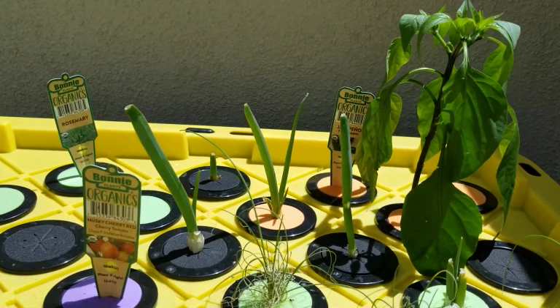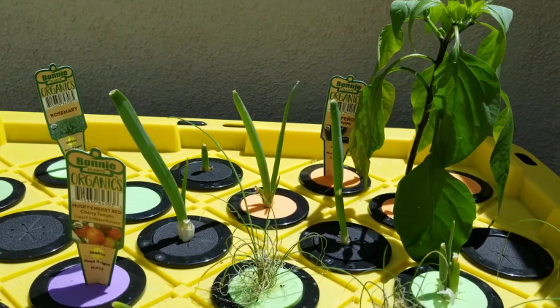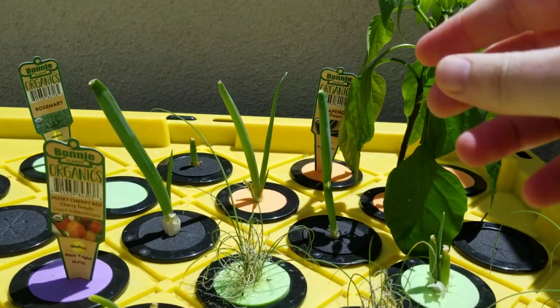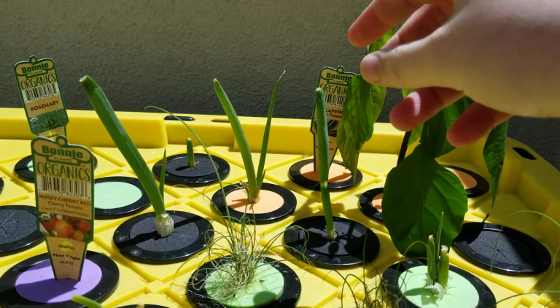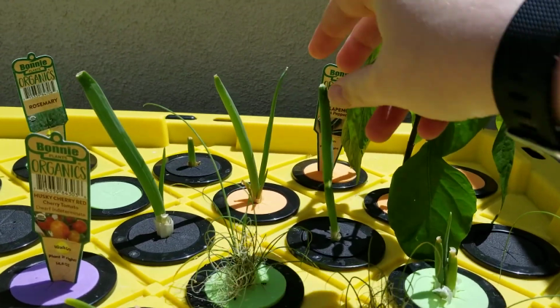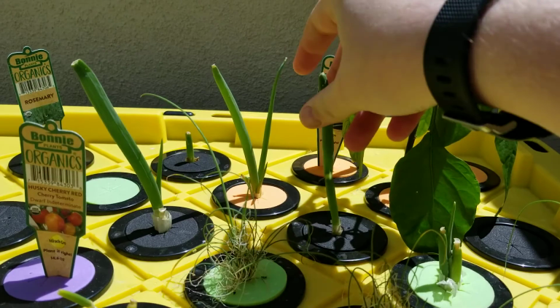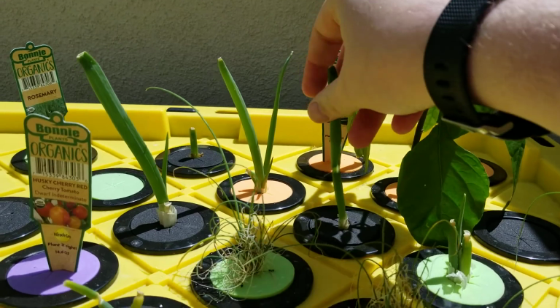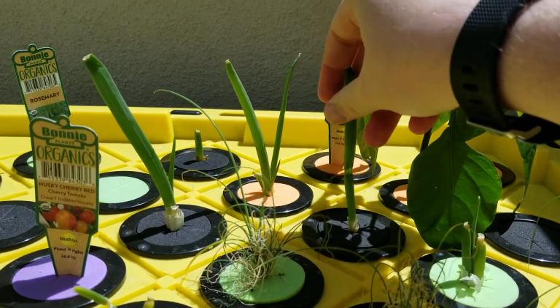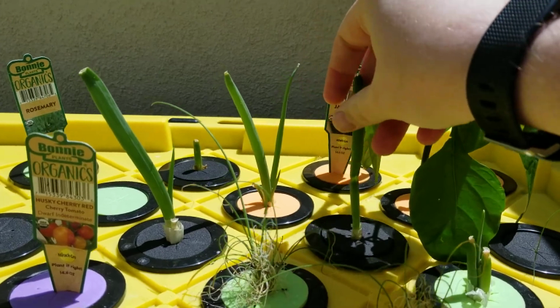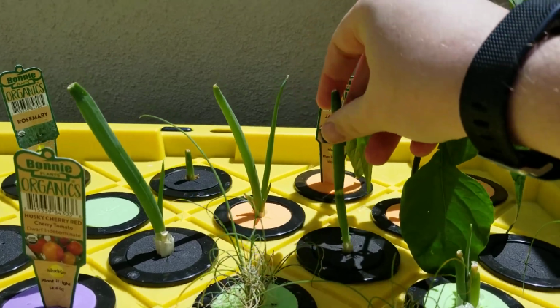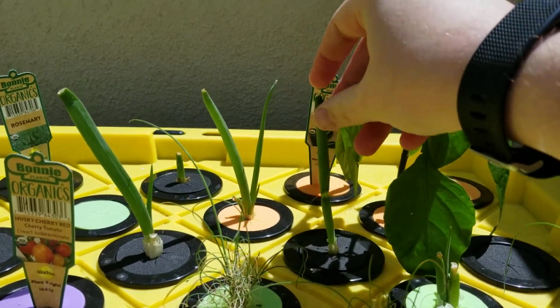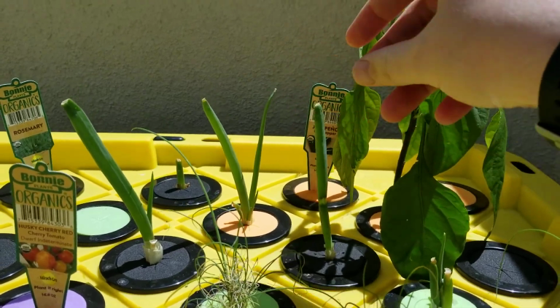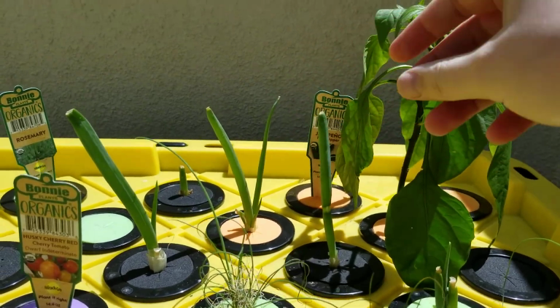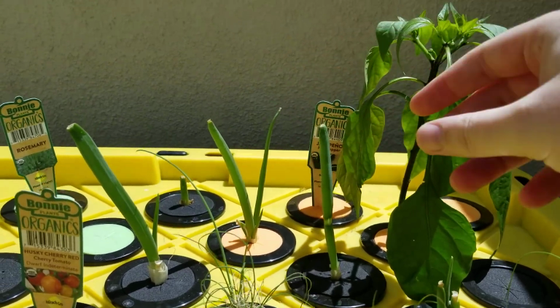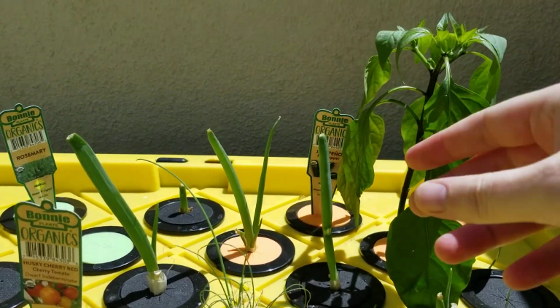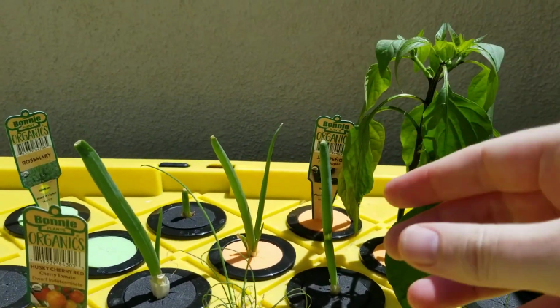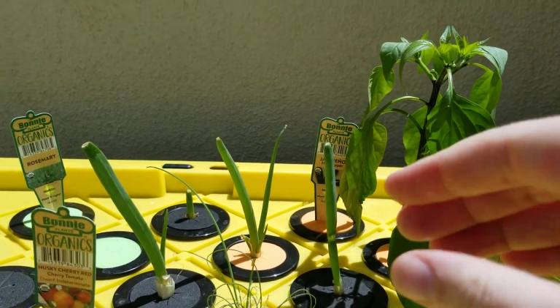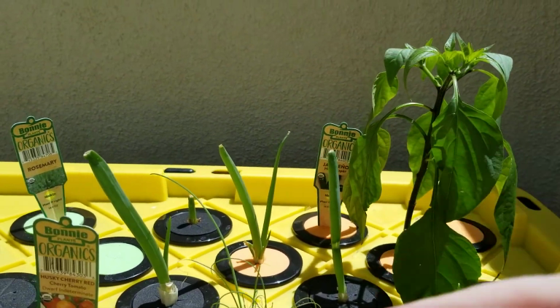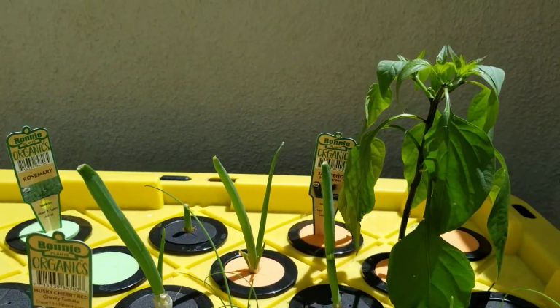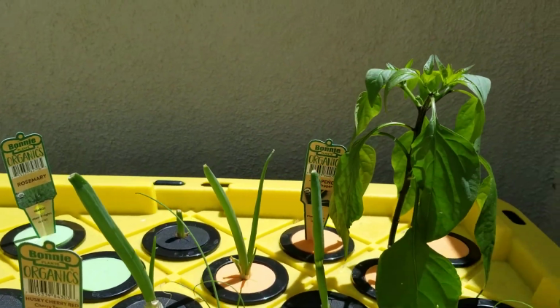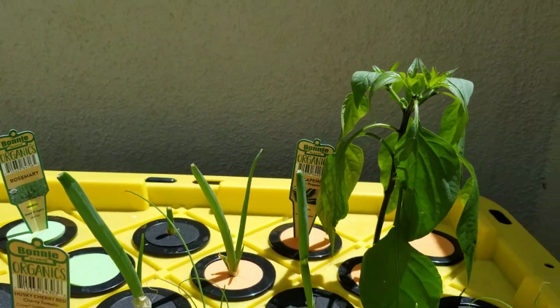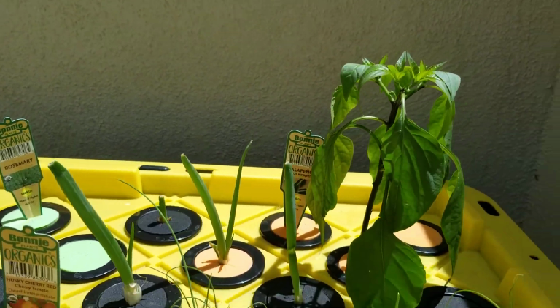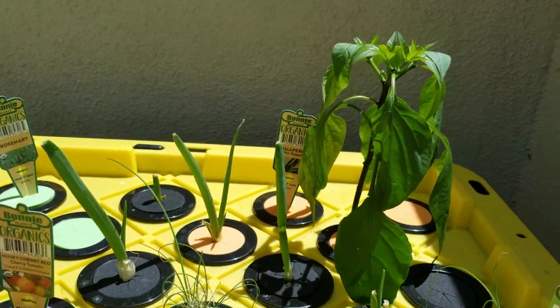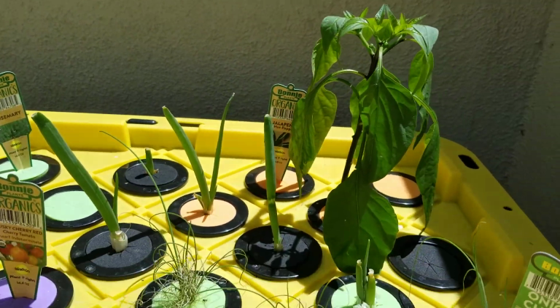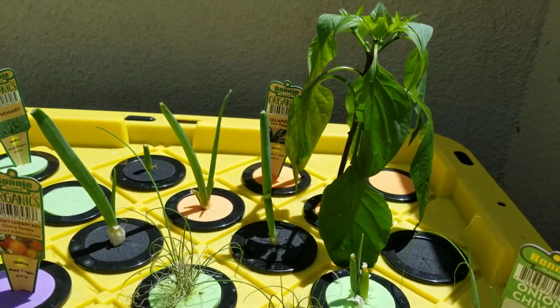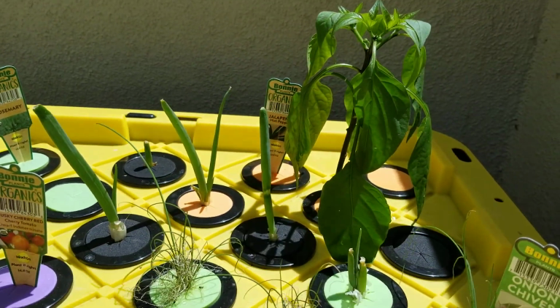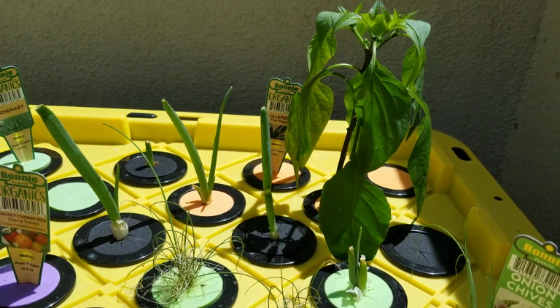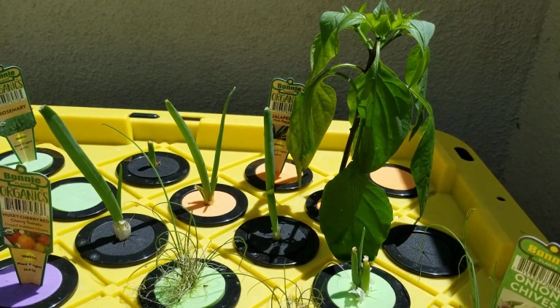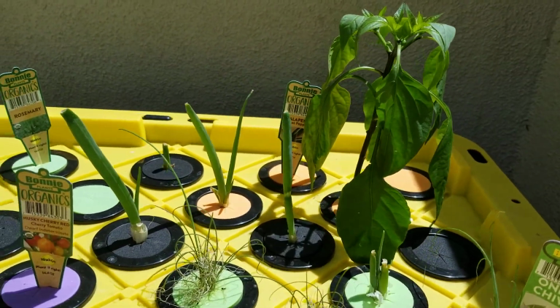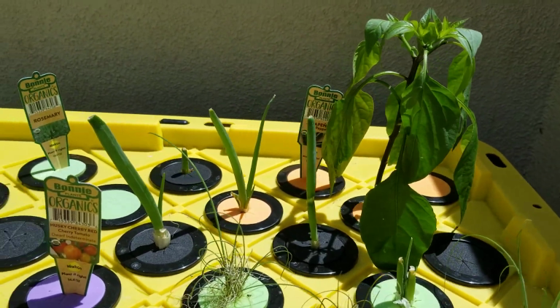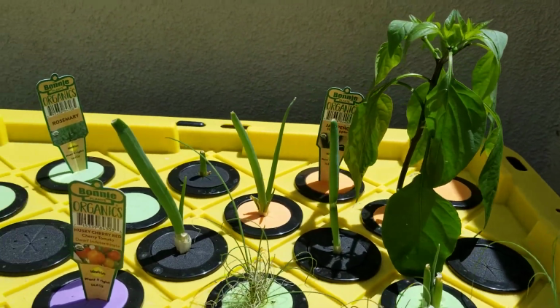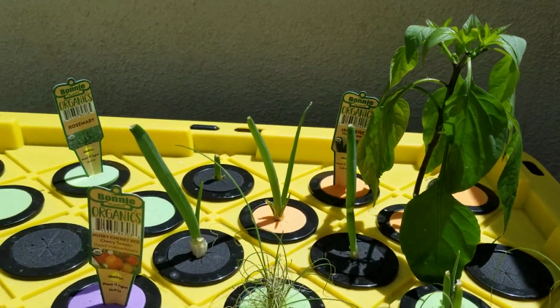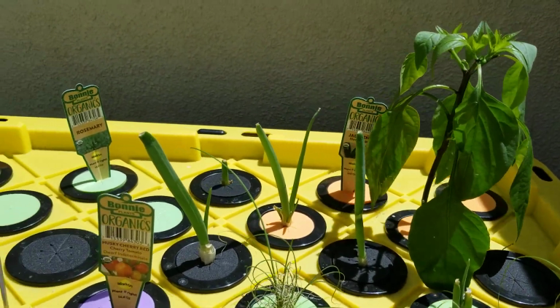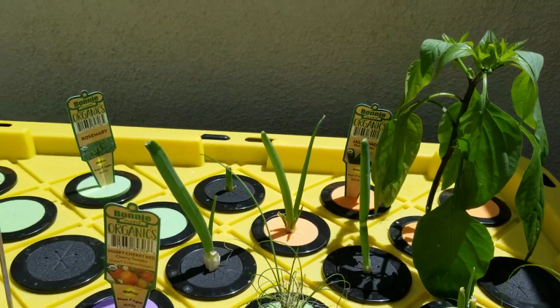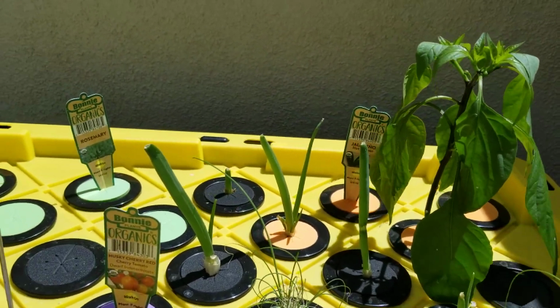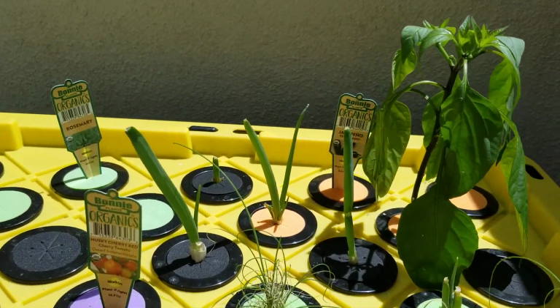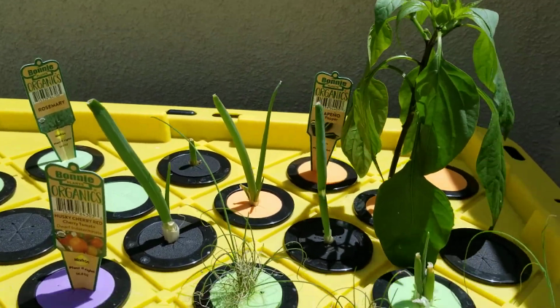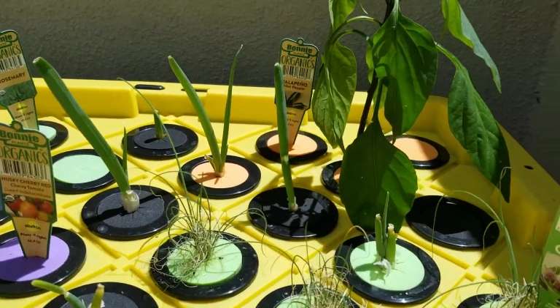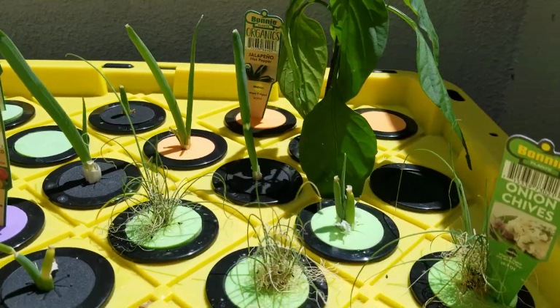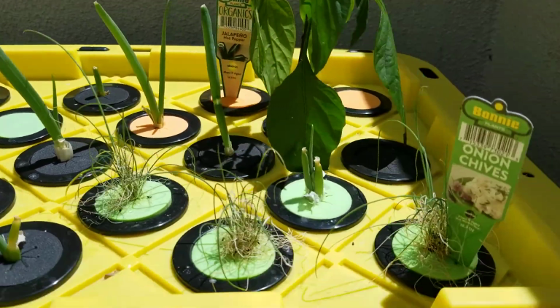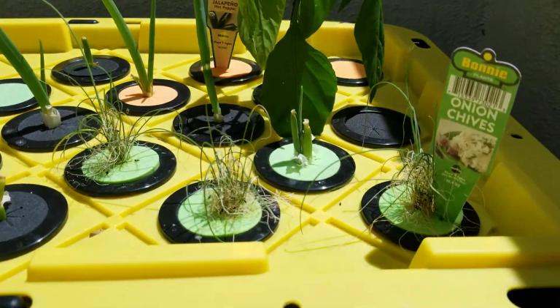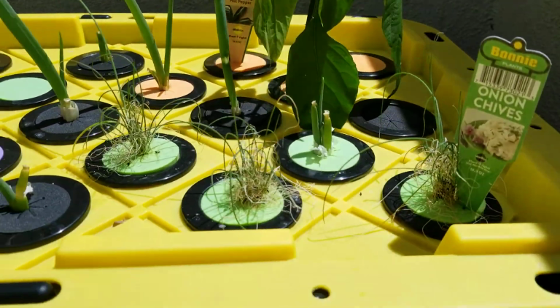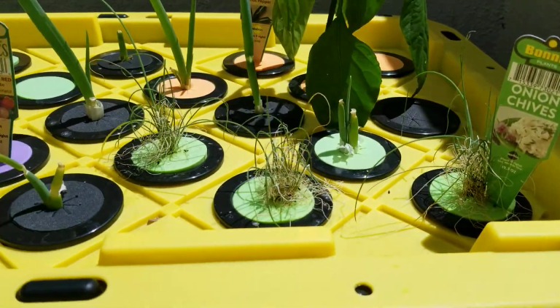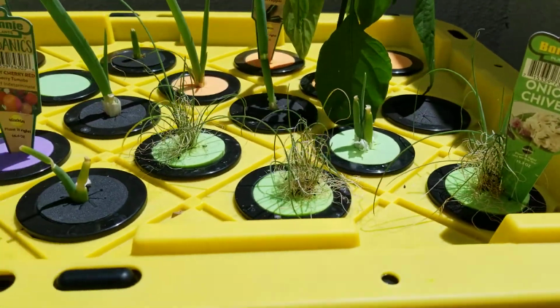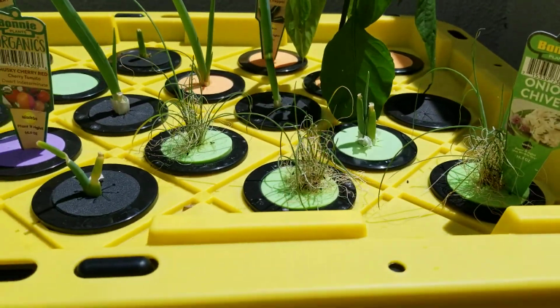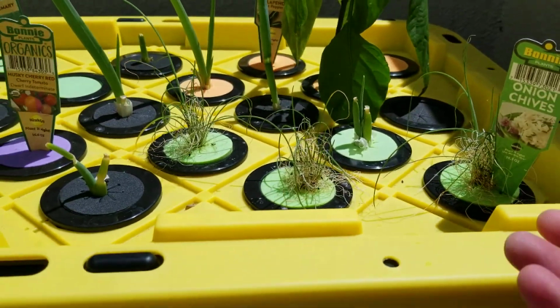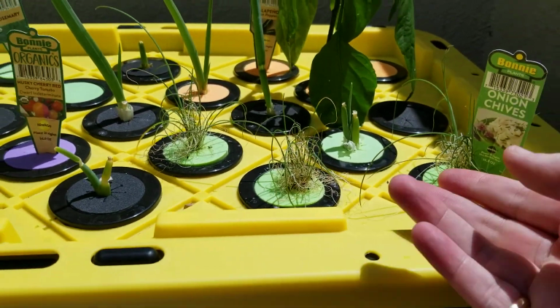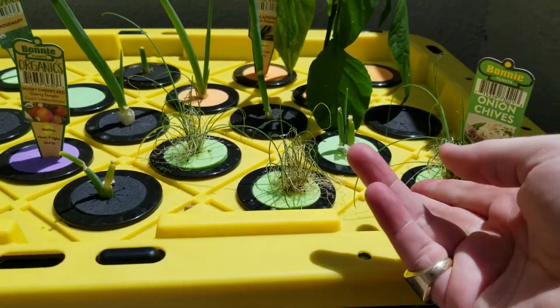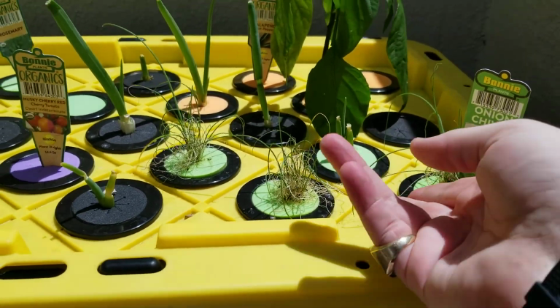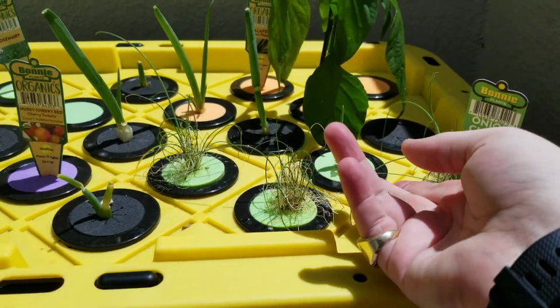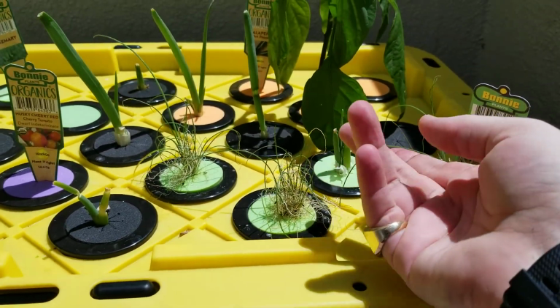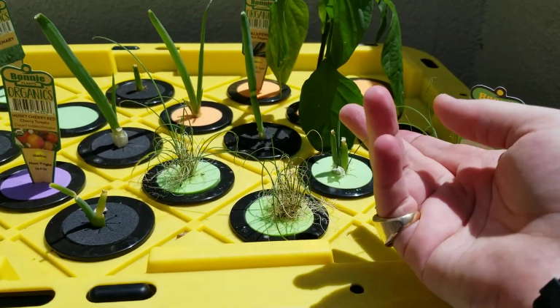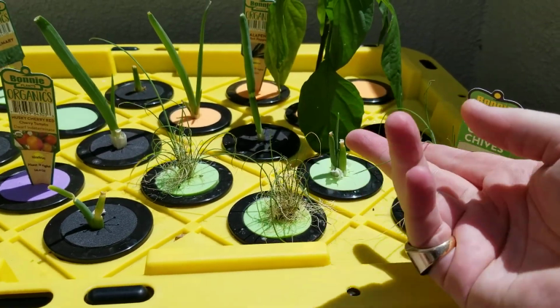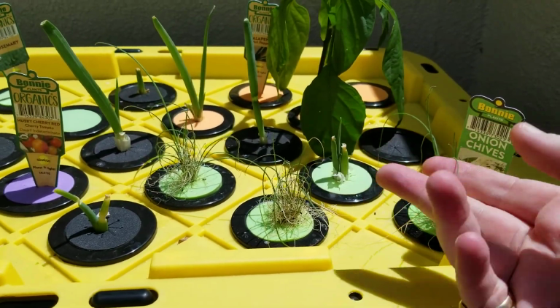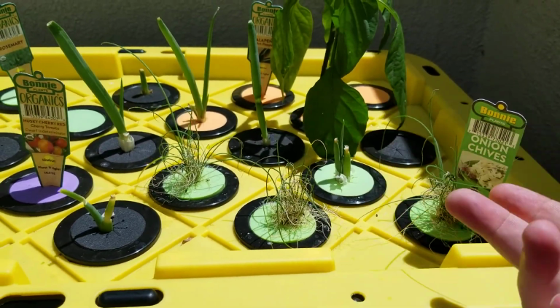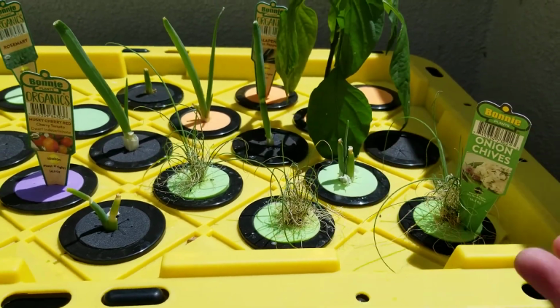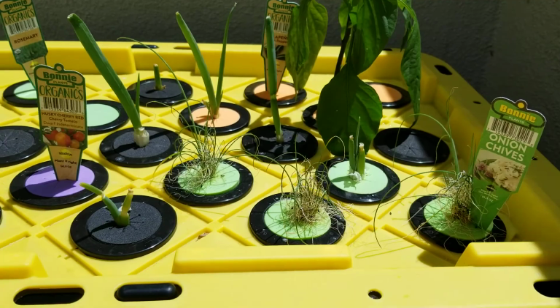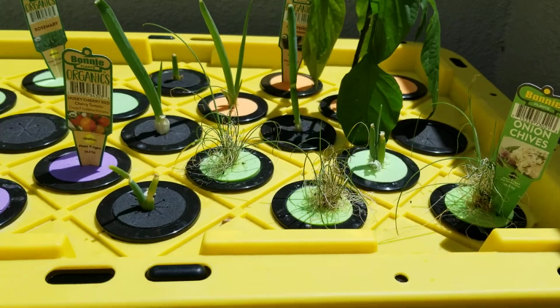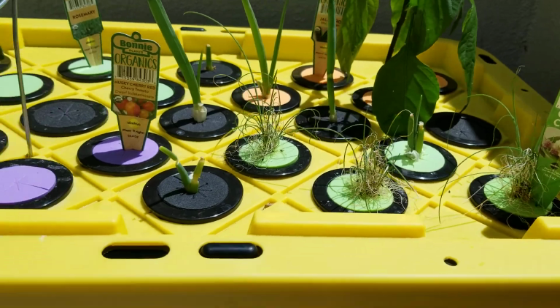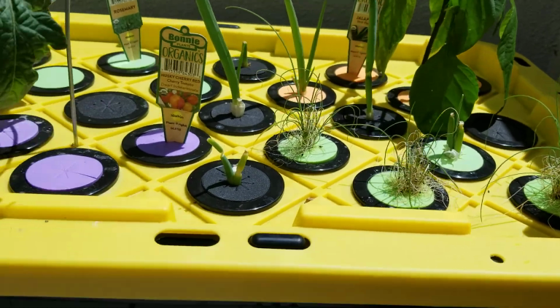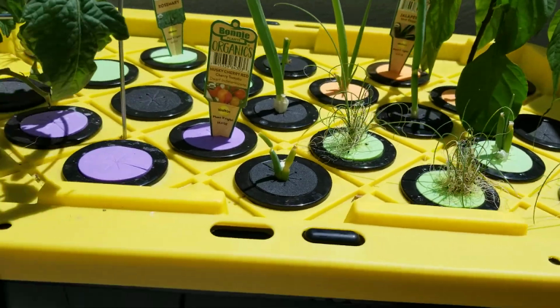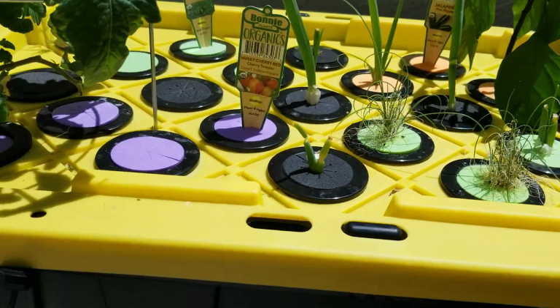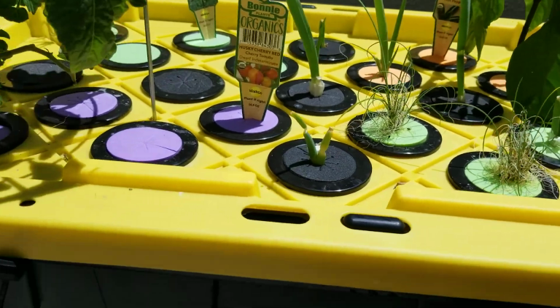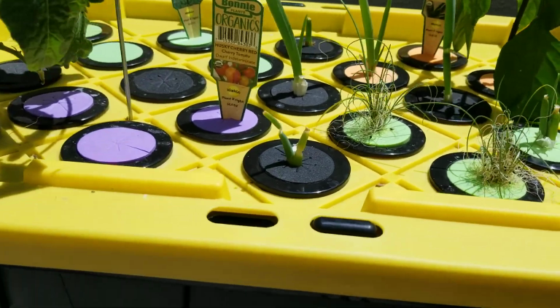These green onions I planted just as leftovers from the grocery store, they're doing amazing. Onion chives, not as amazing.